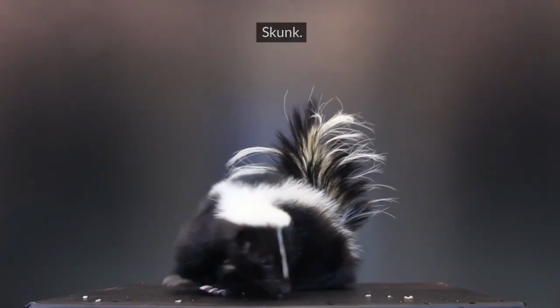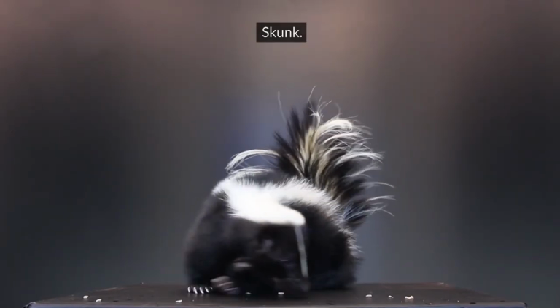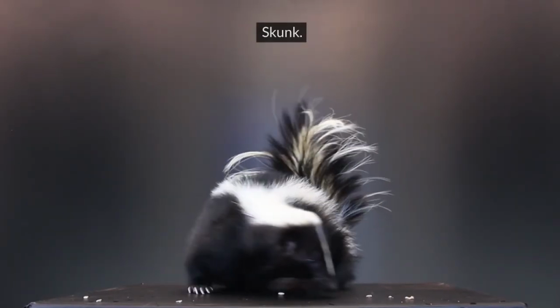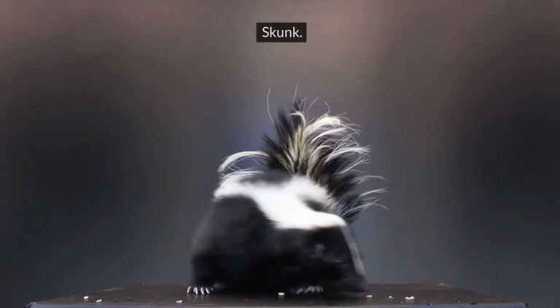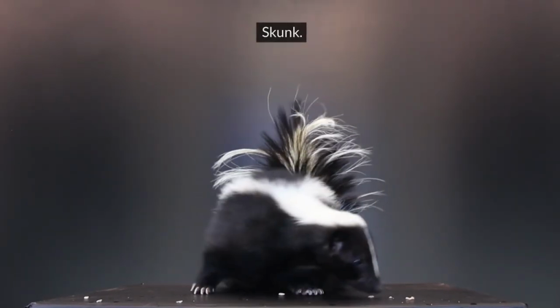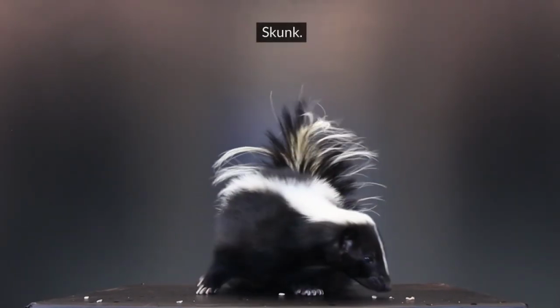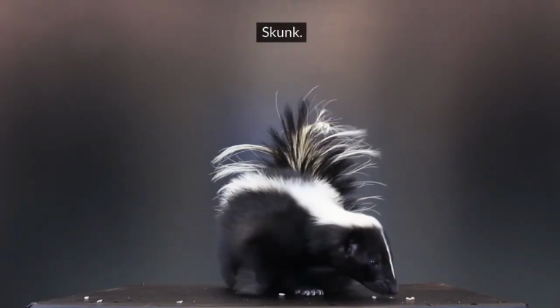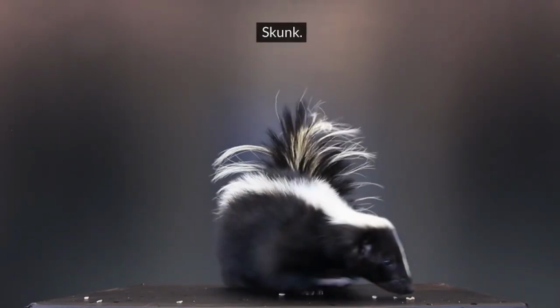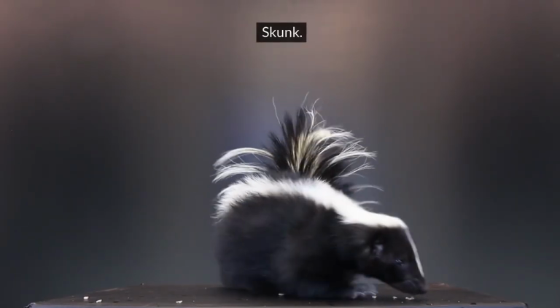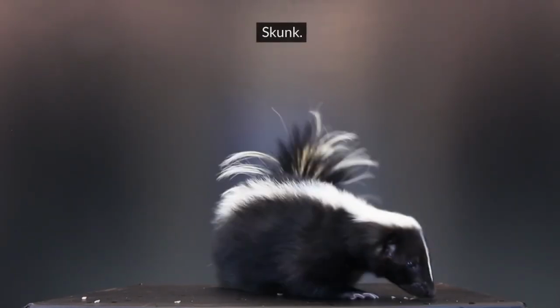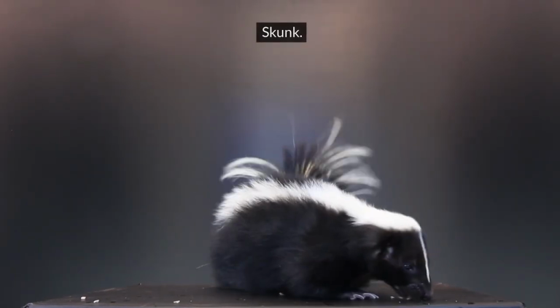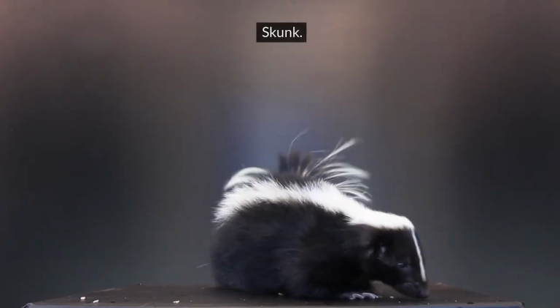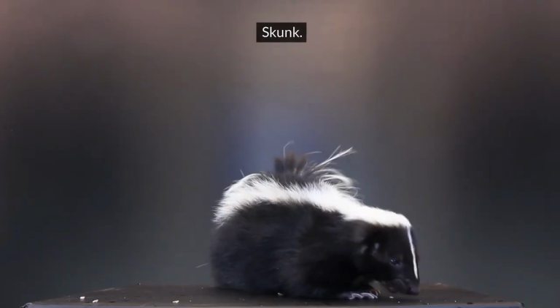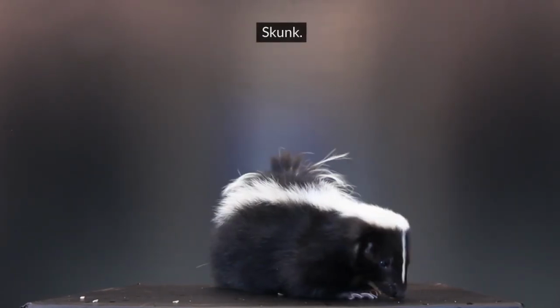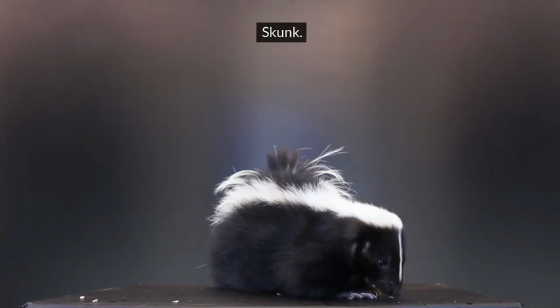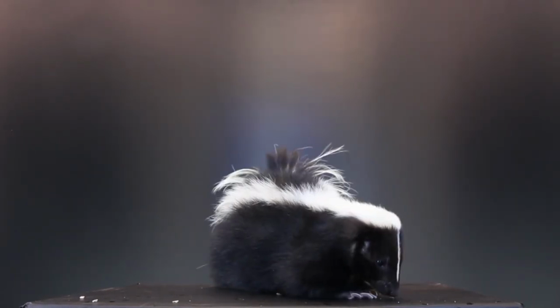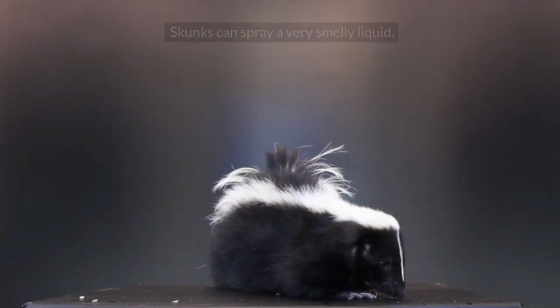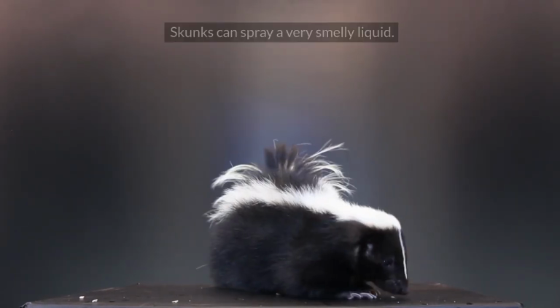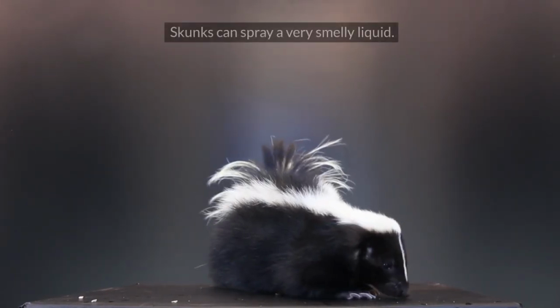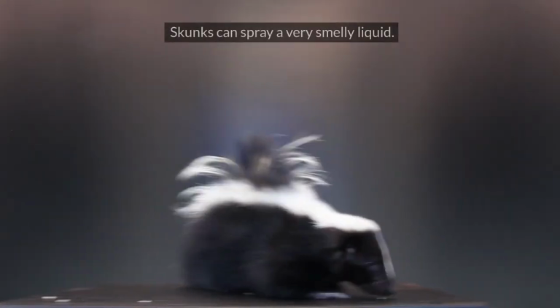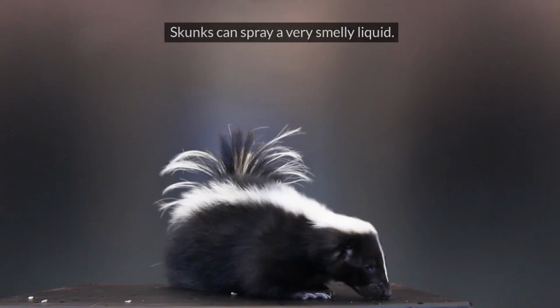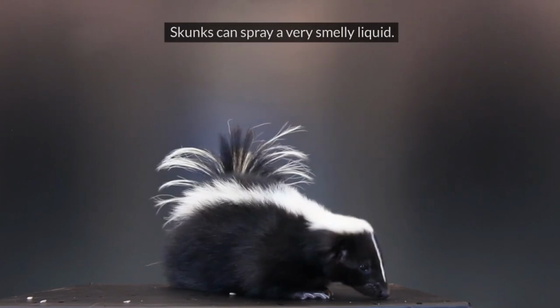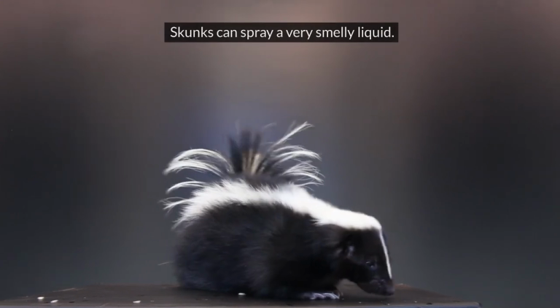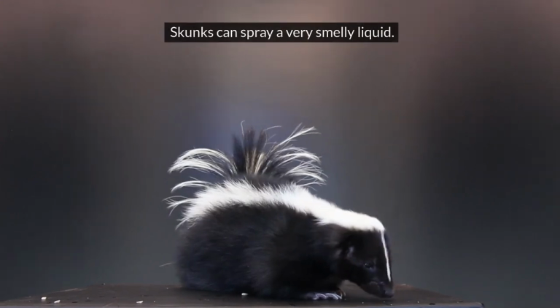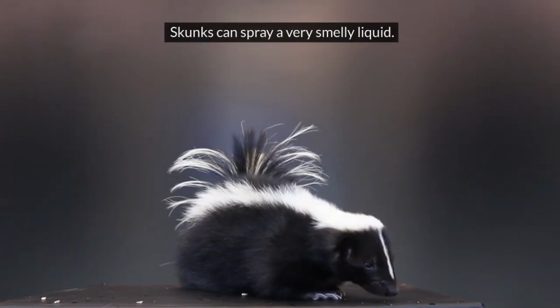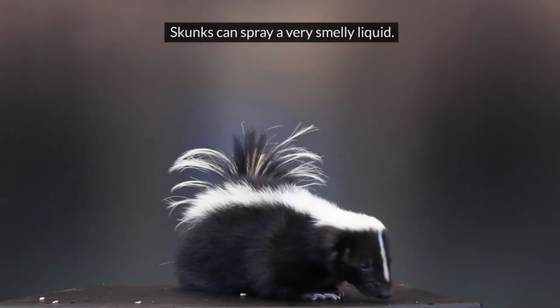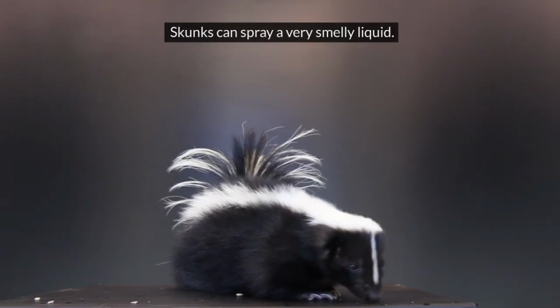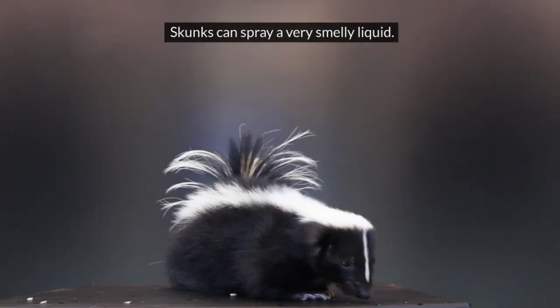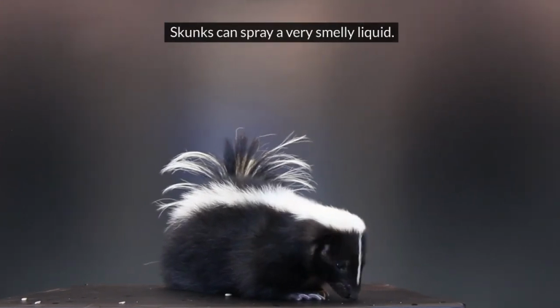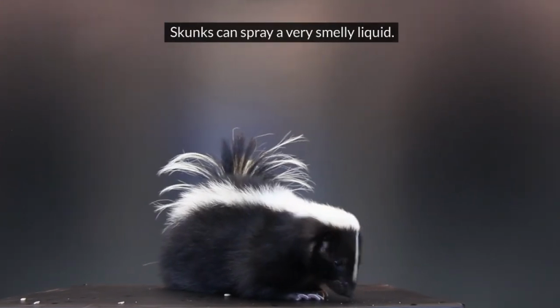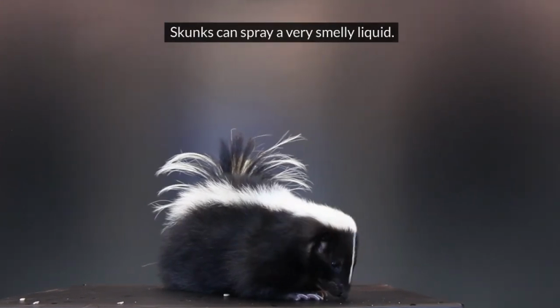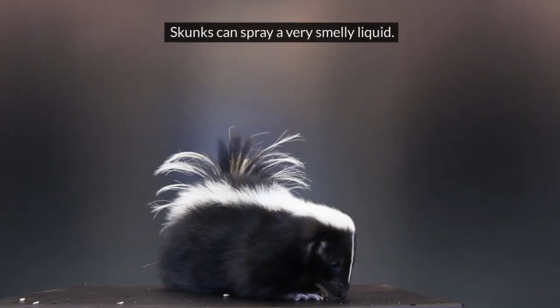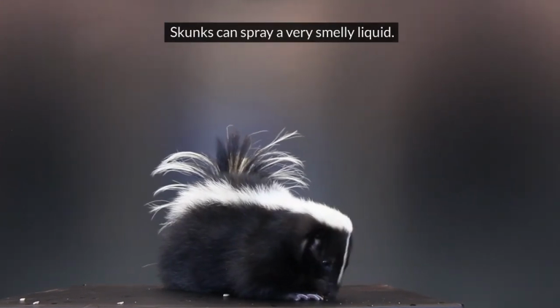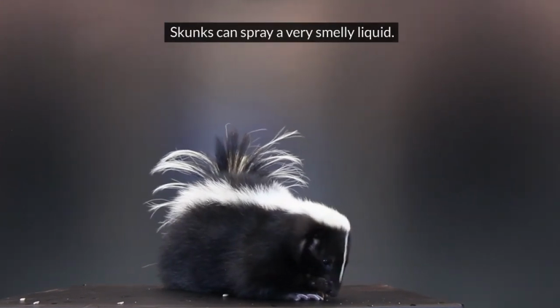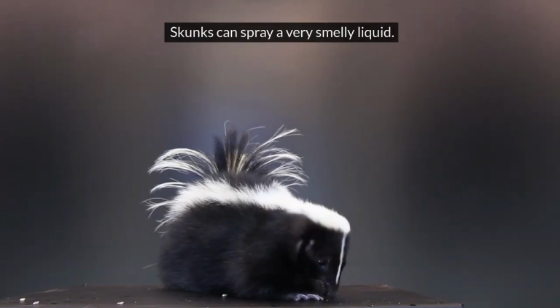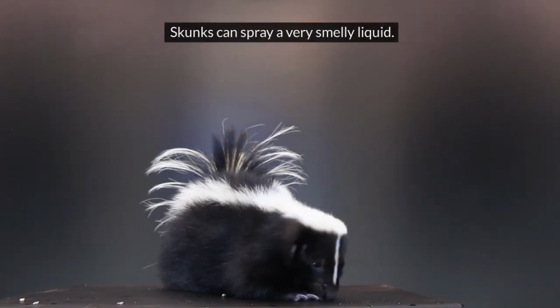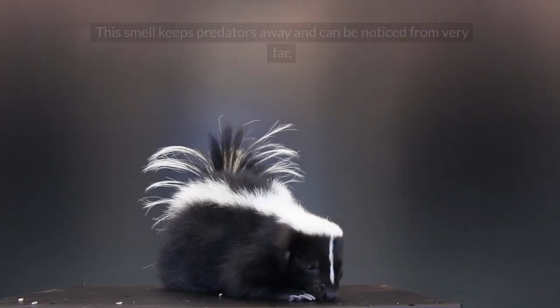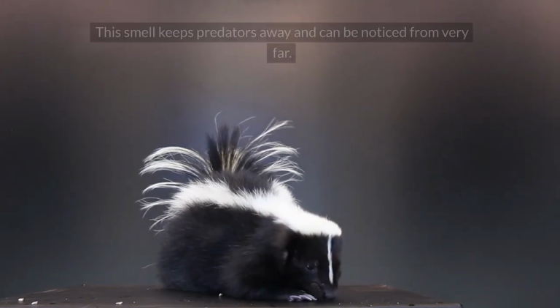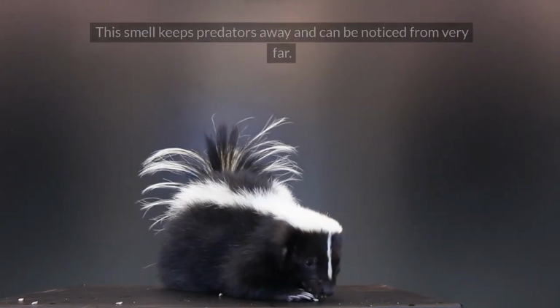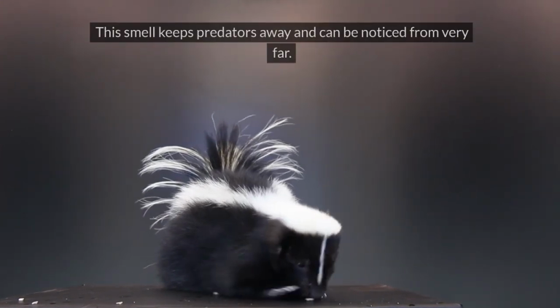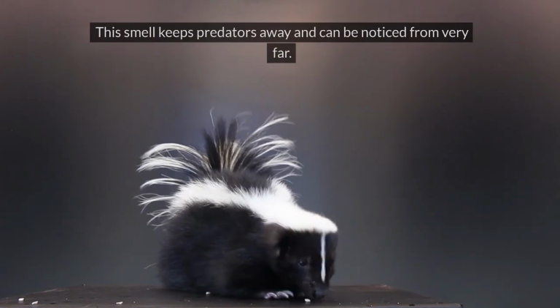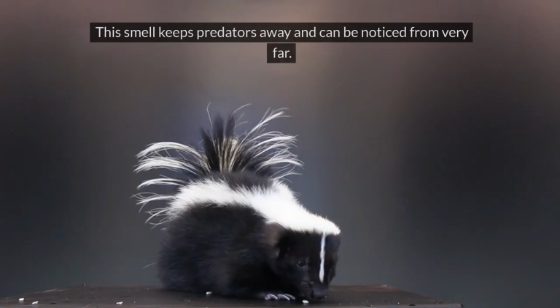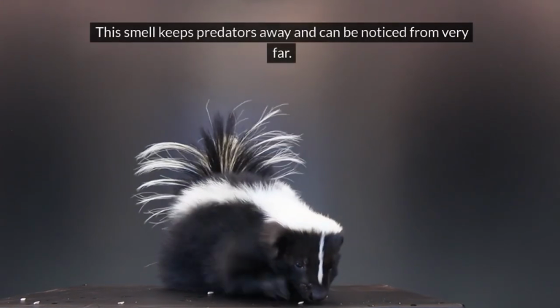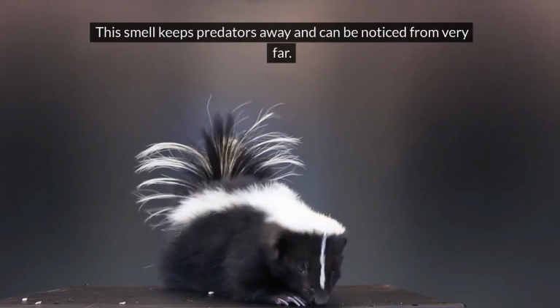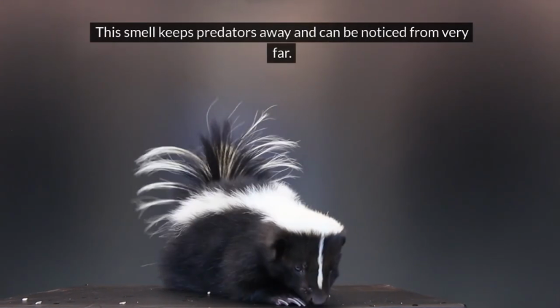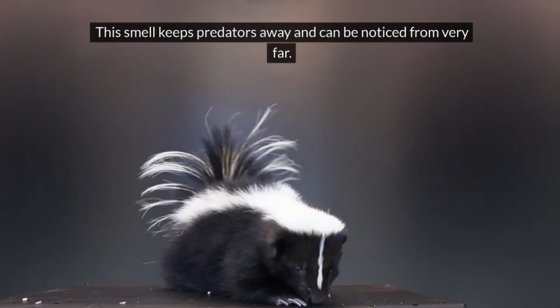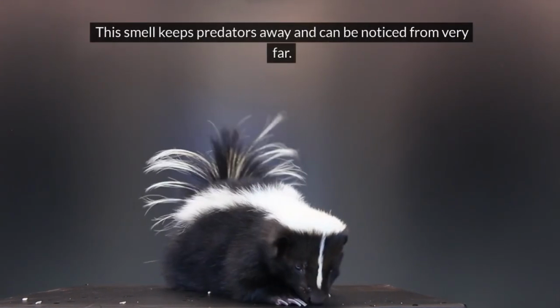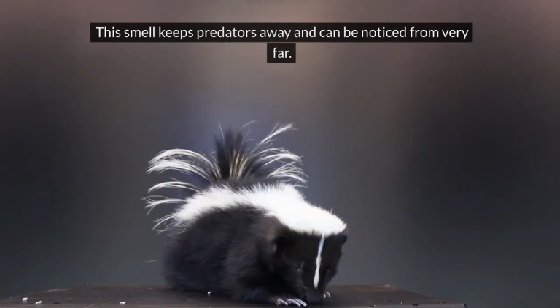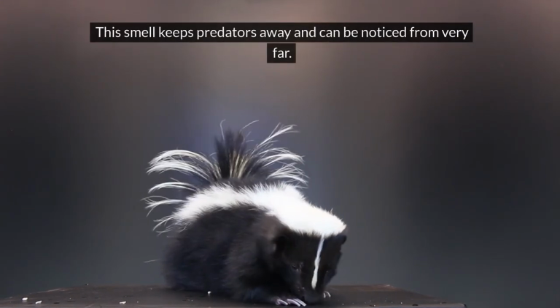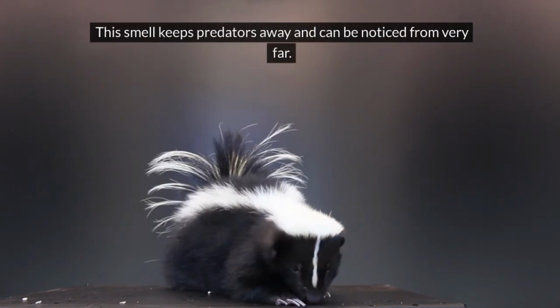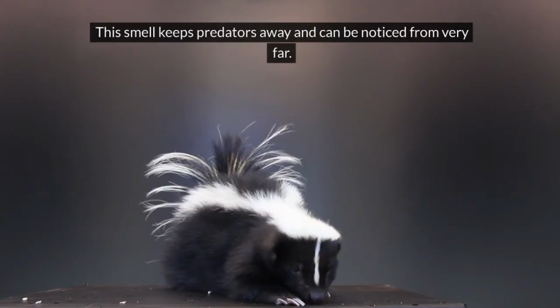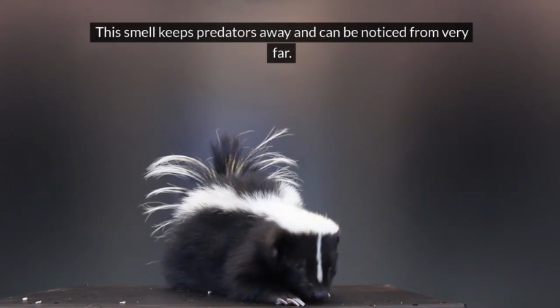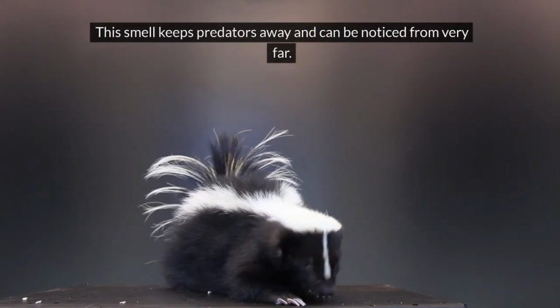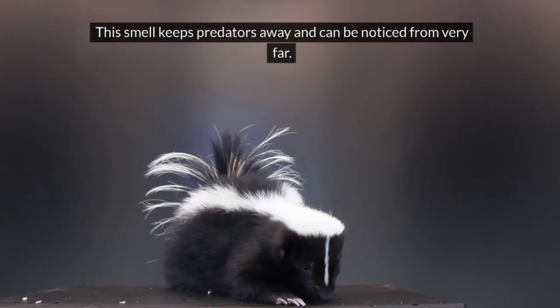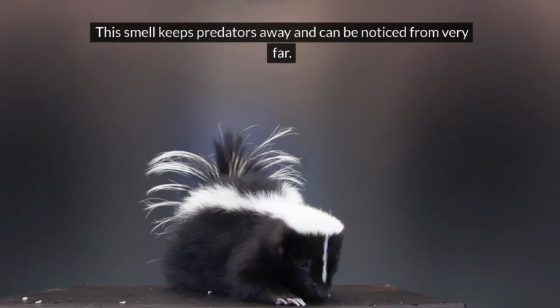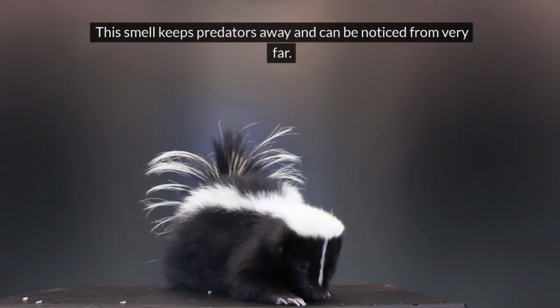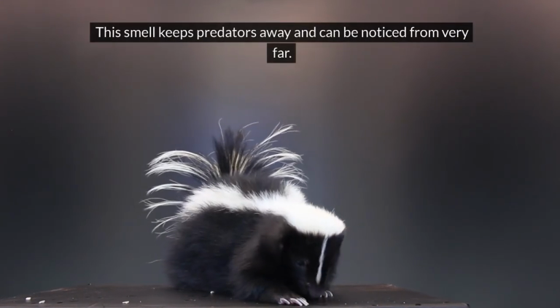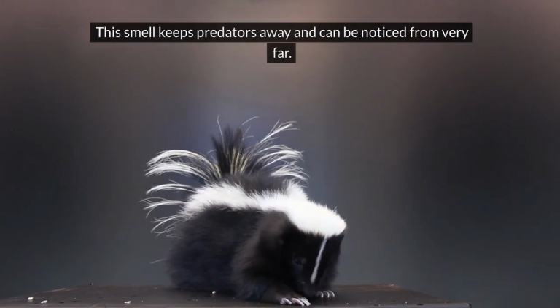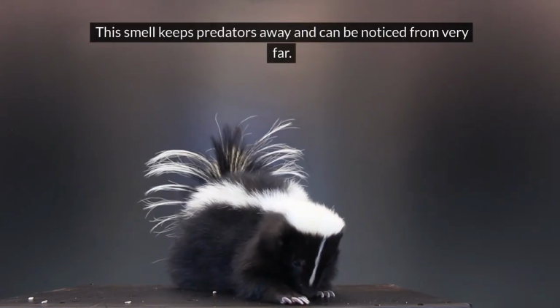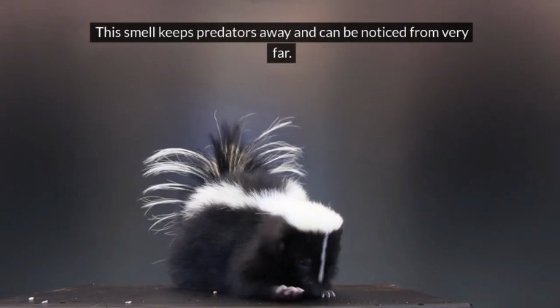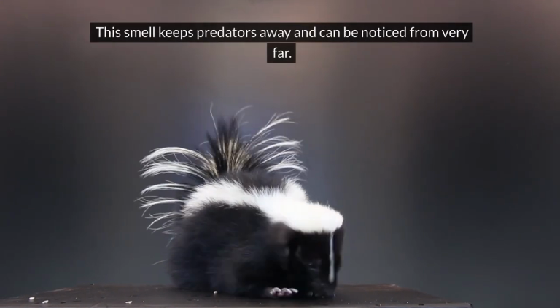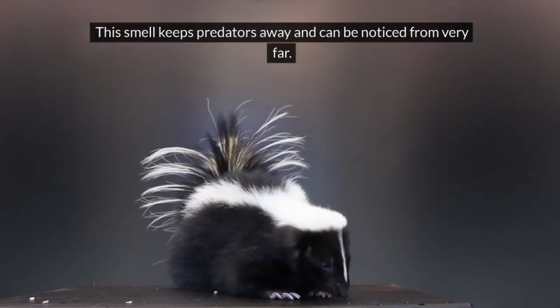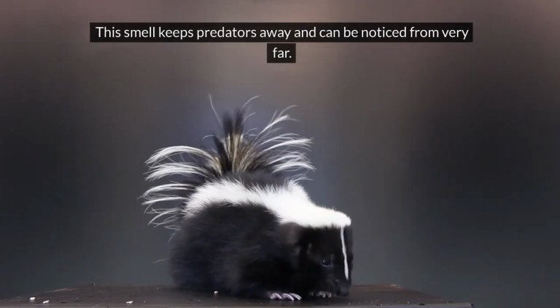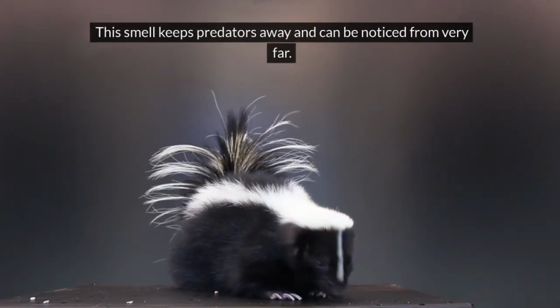Skunk. Skunks can spray a very smelly liquid. This smell keeps predators away and can be noticed from very far.